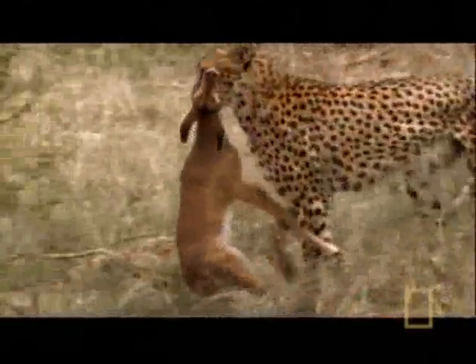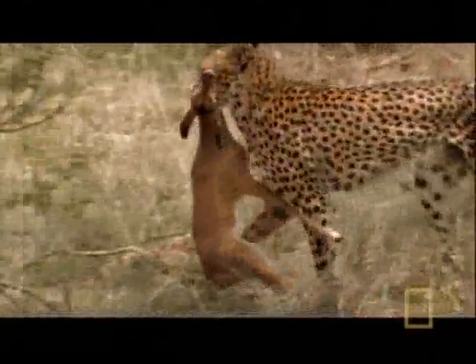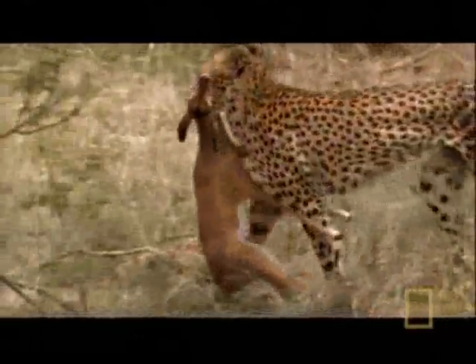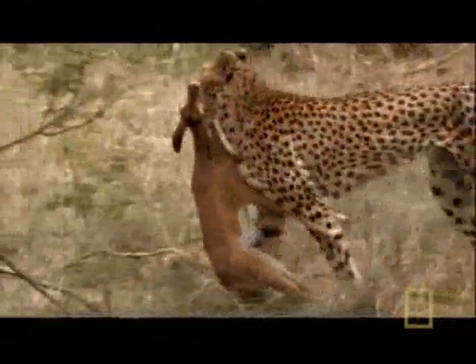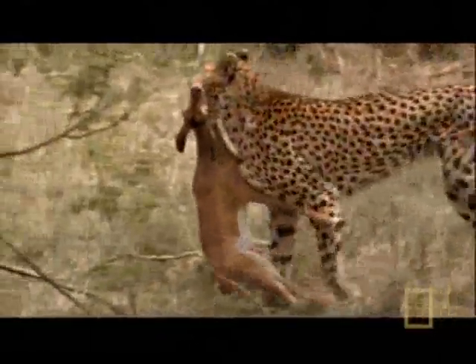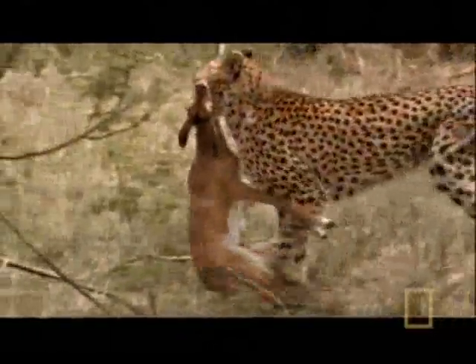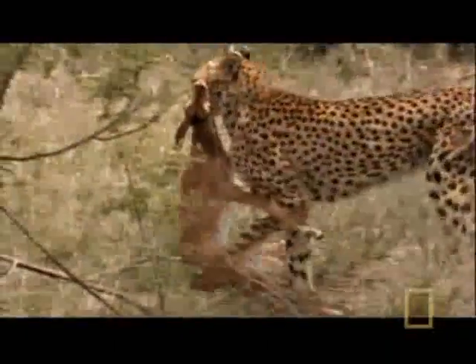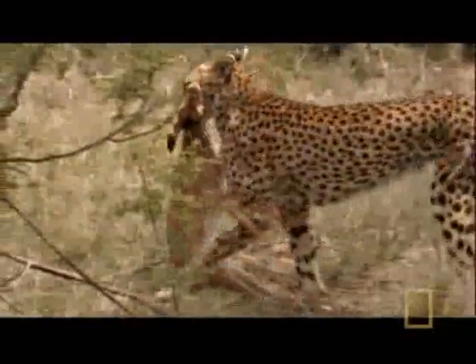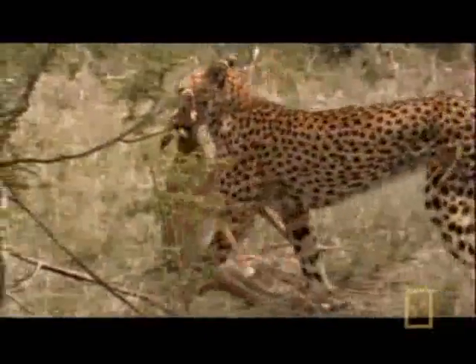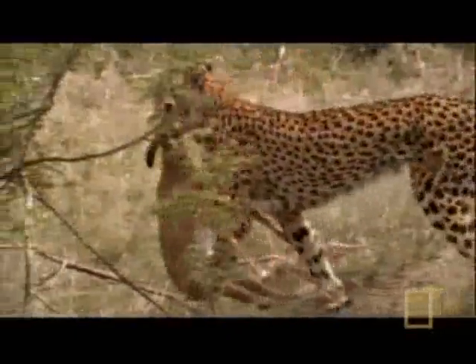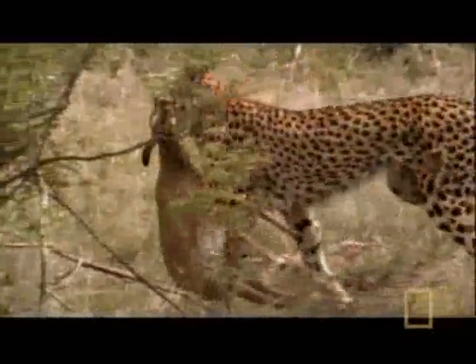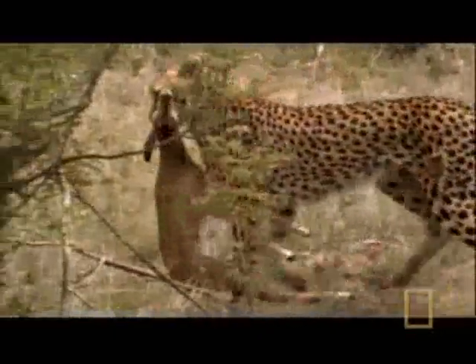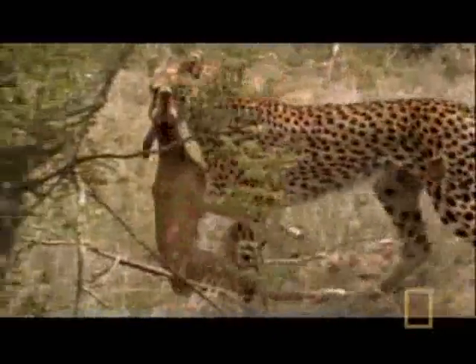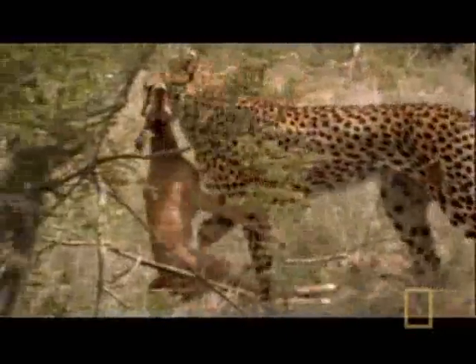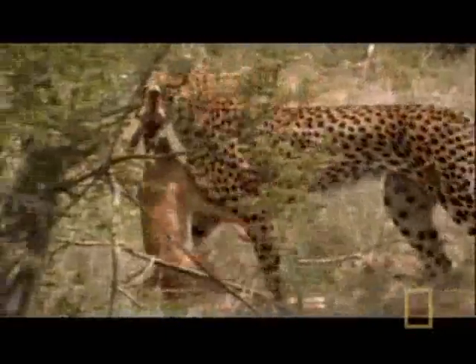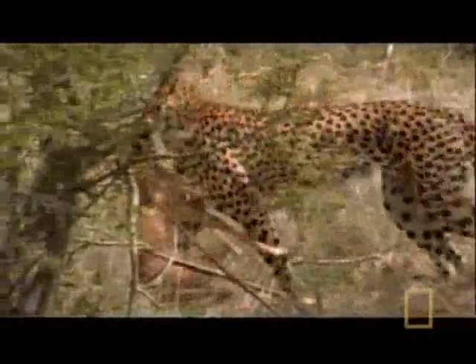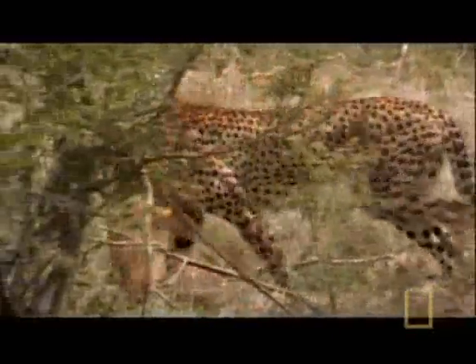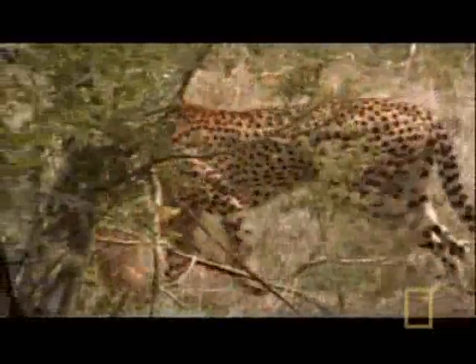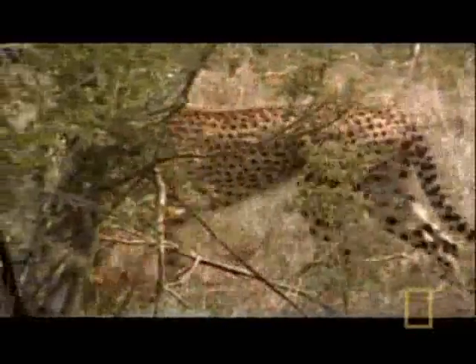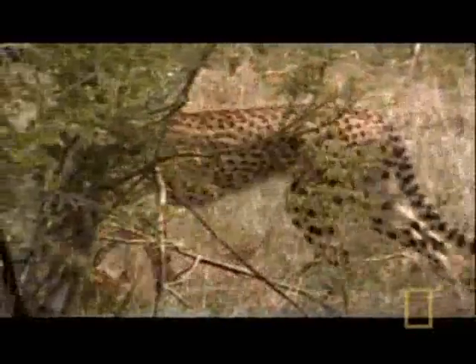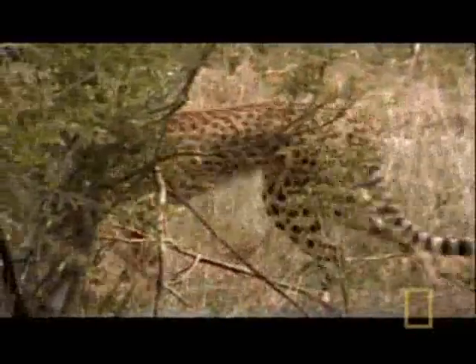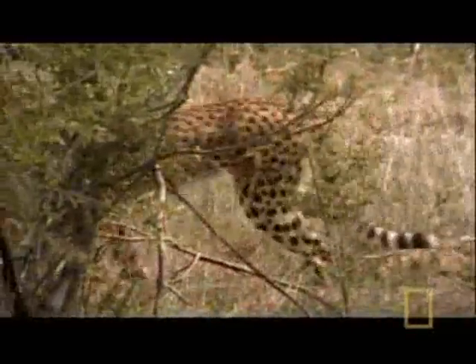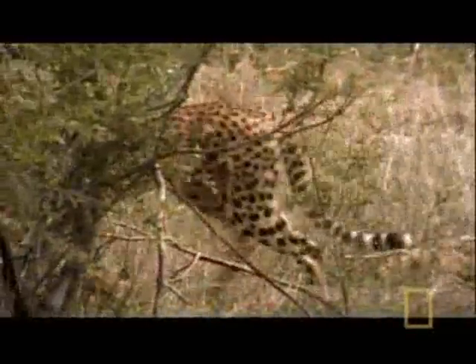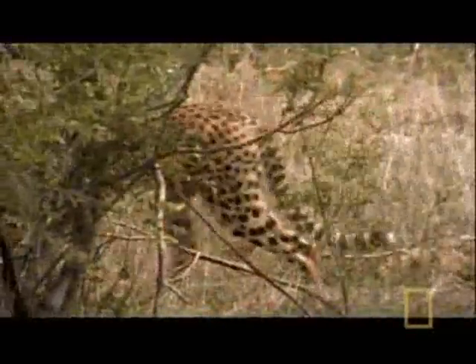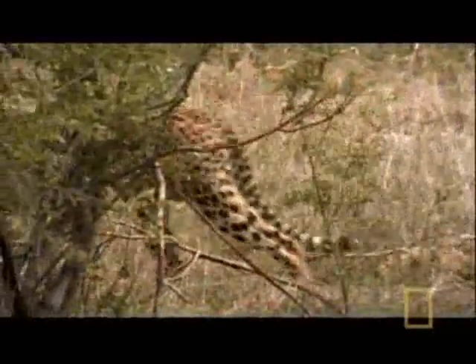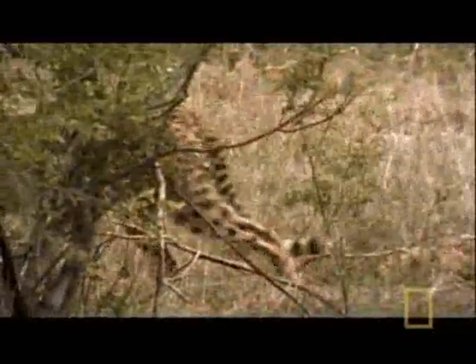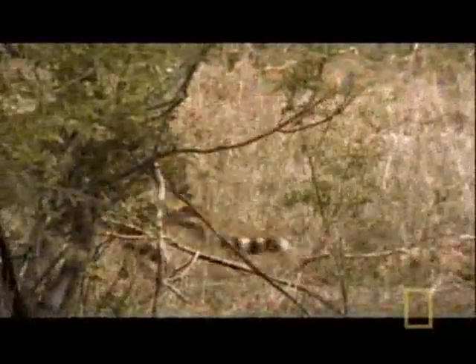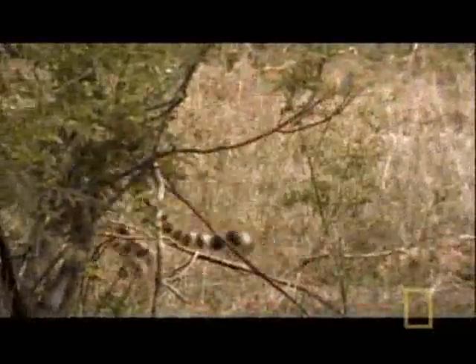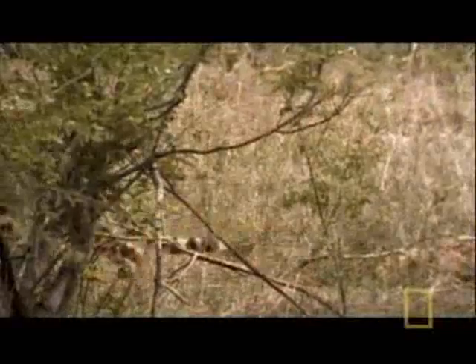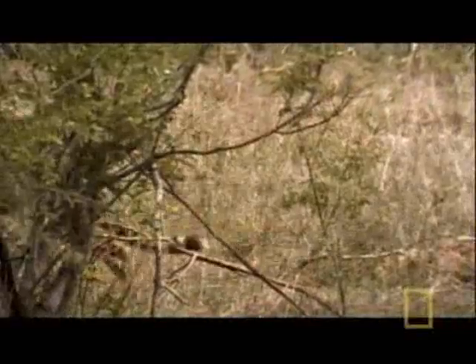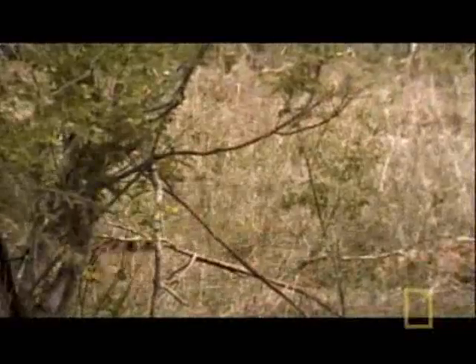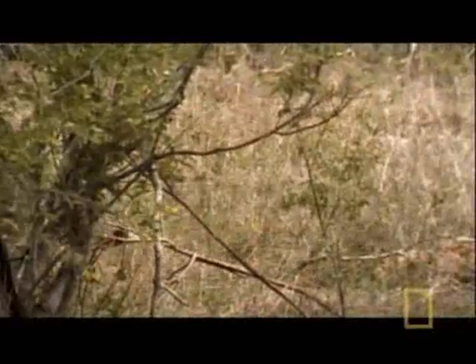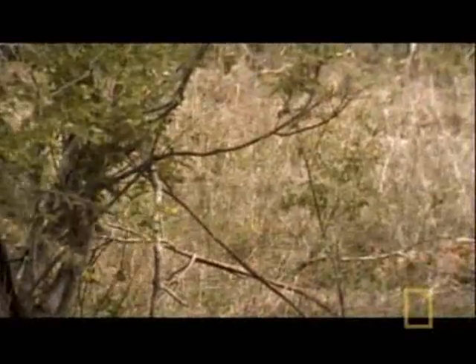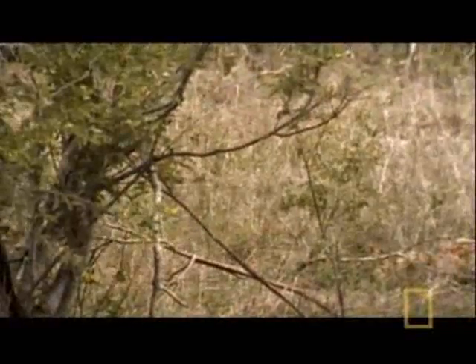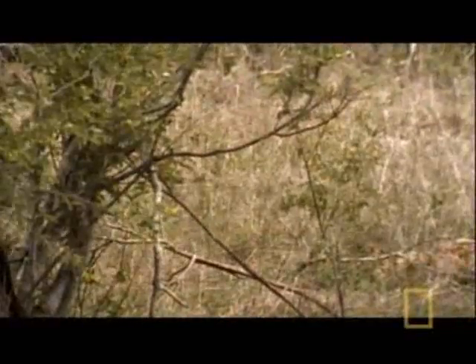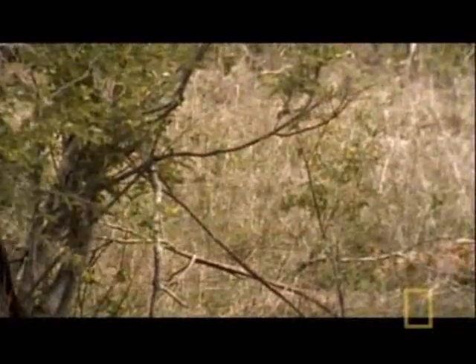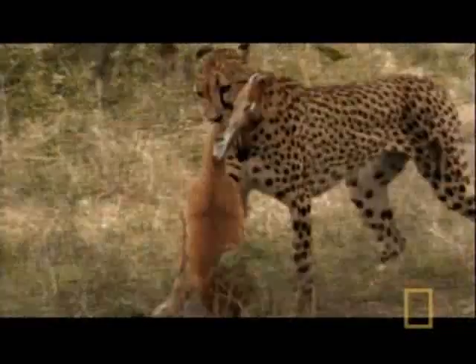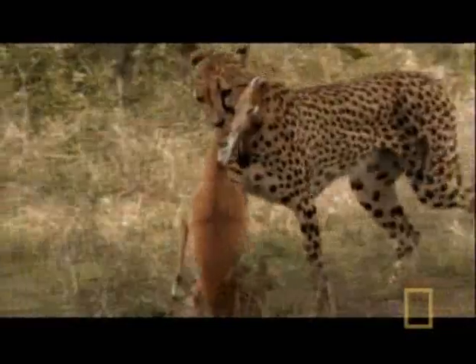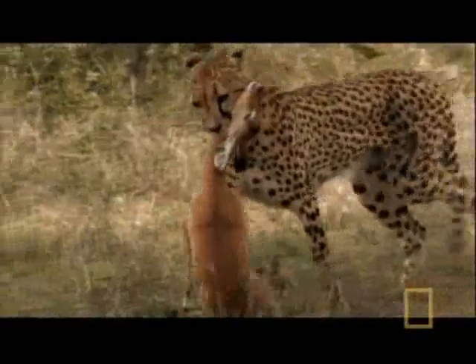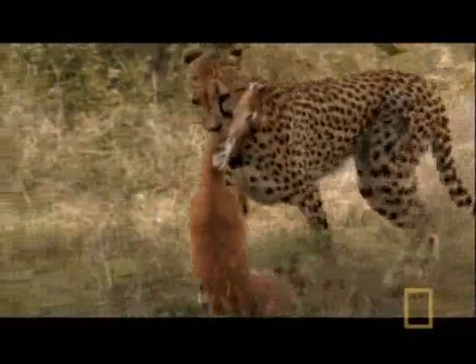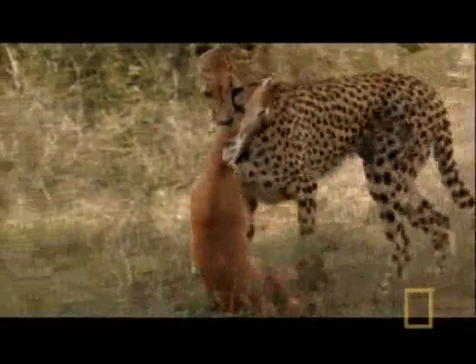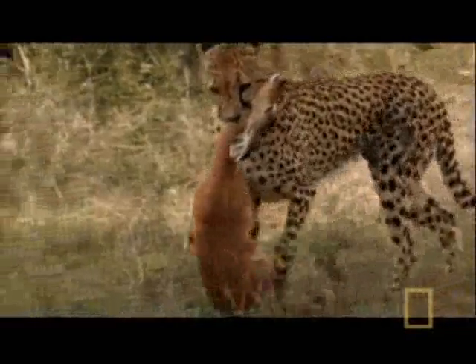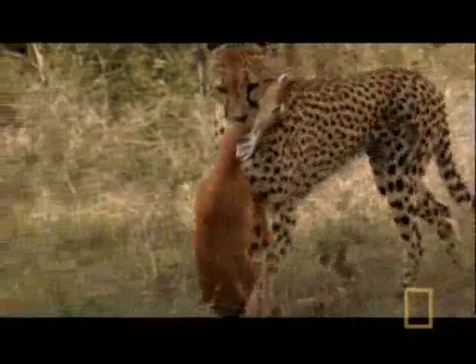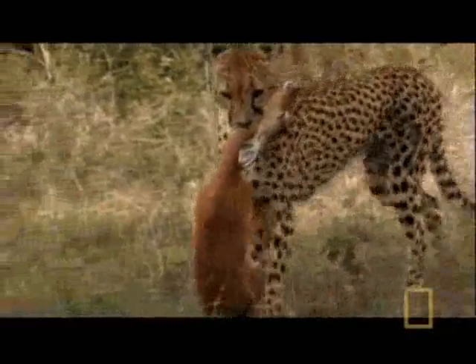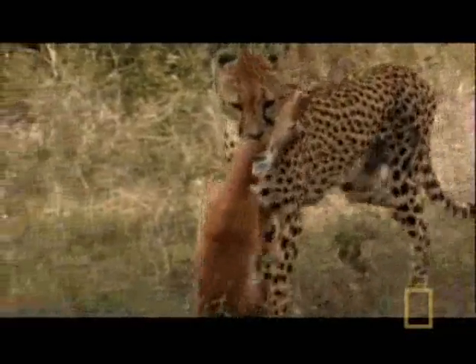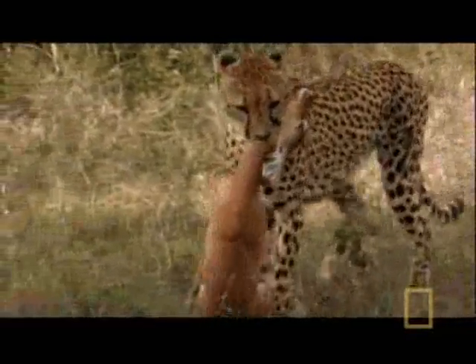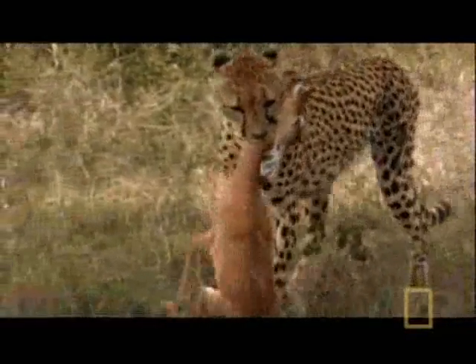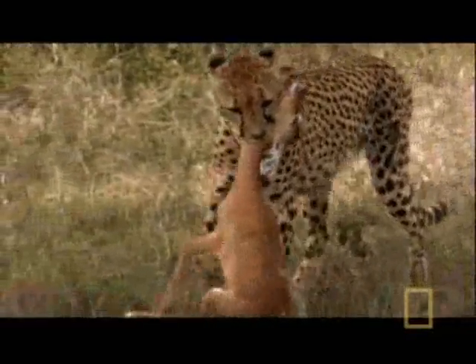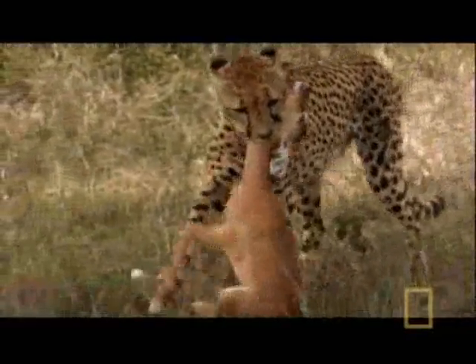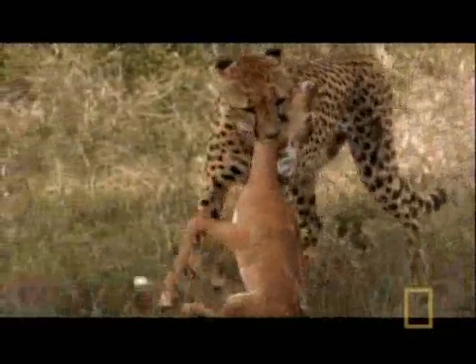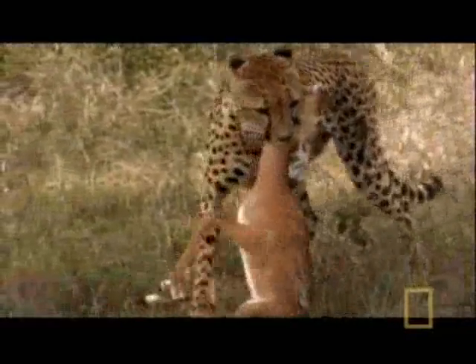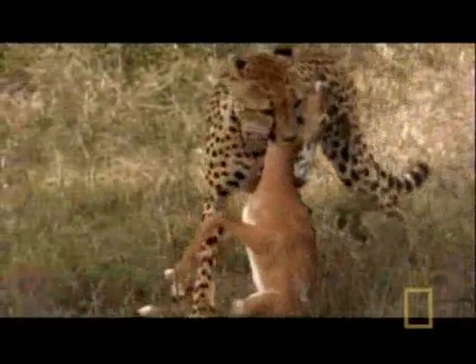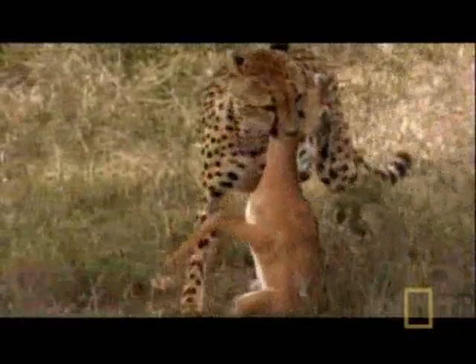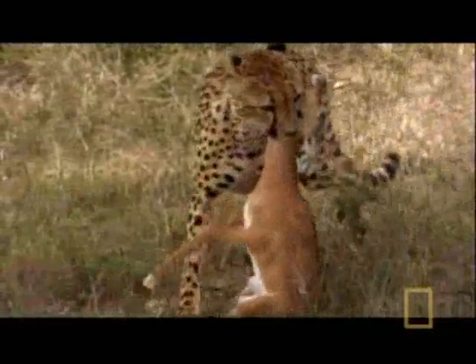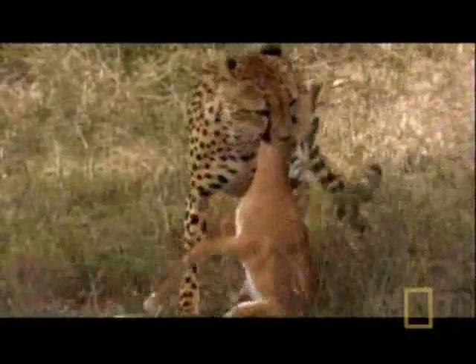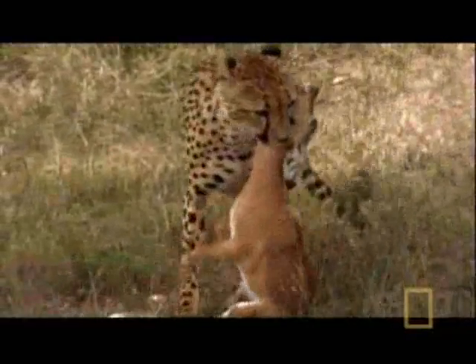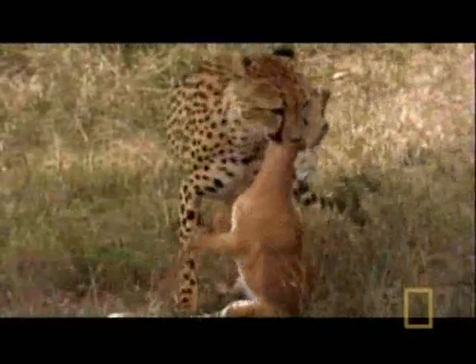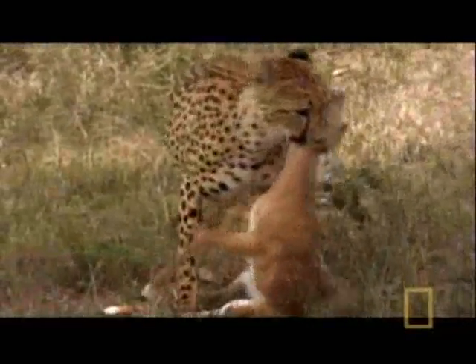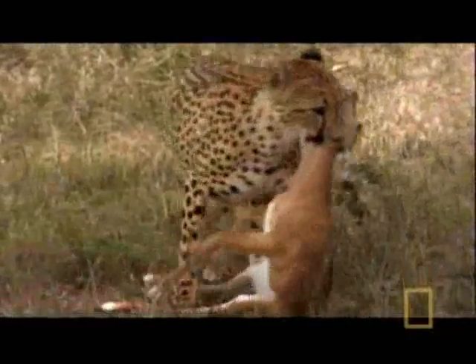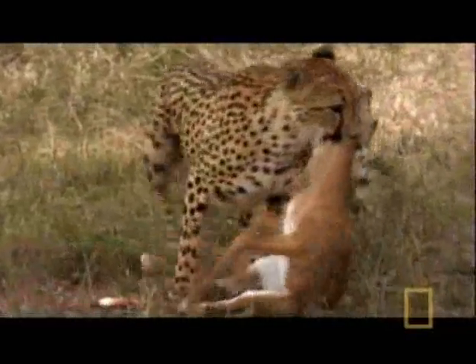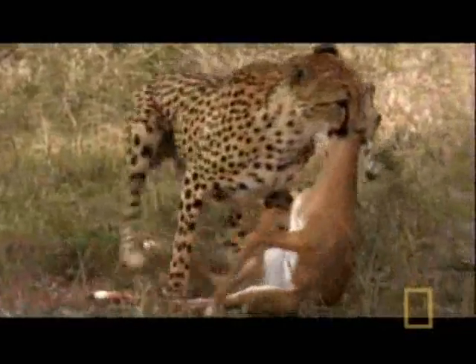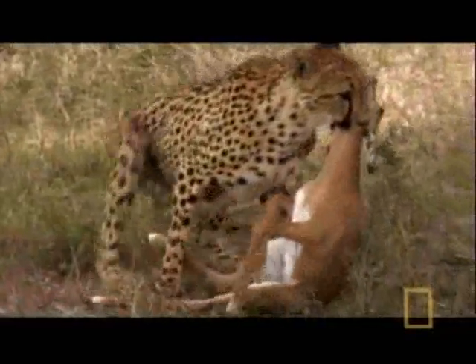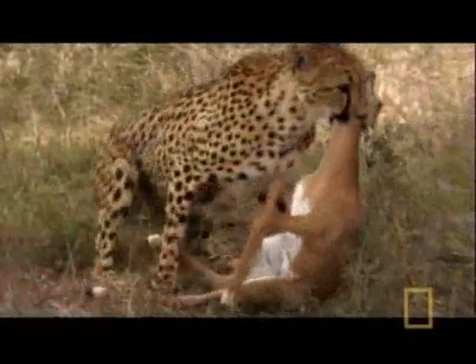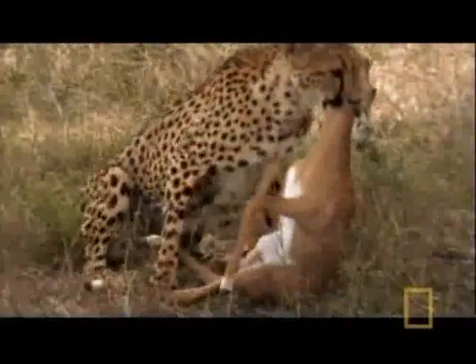But the cheetah pays a high price for all that speed. The chase ends in exhaustion.